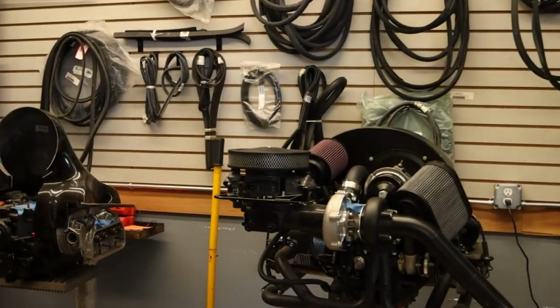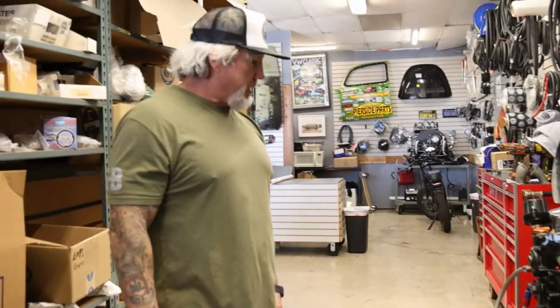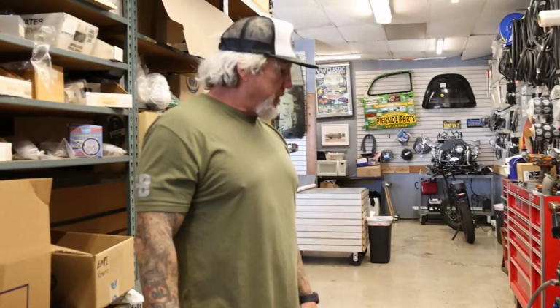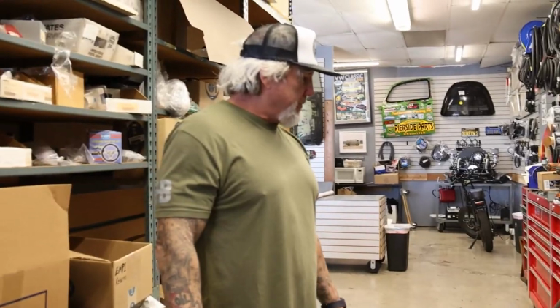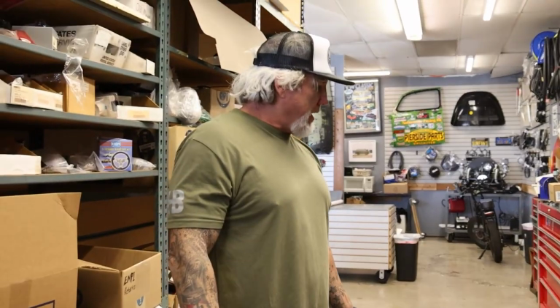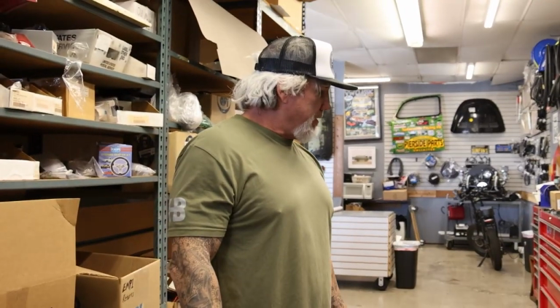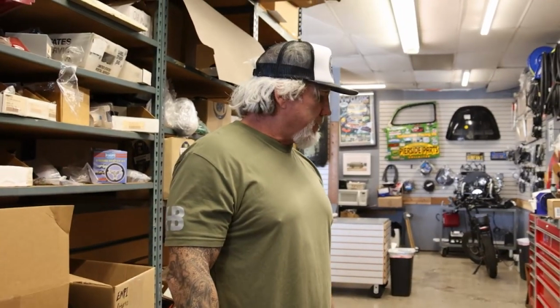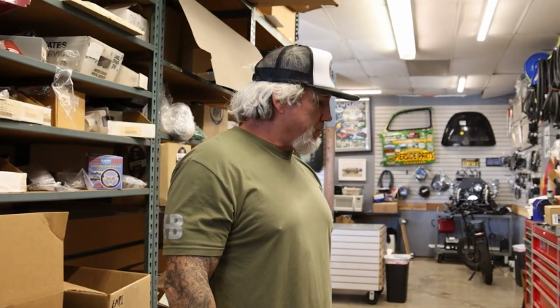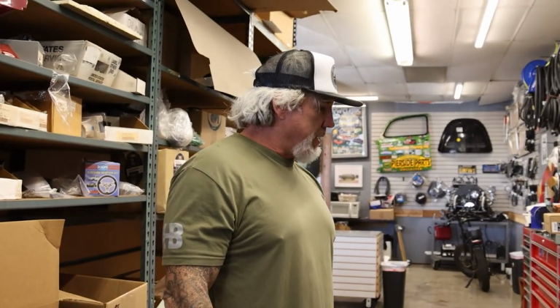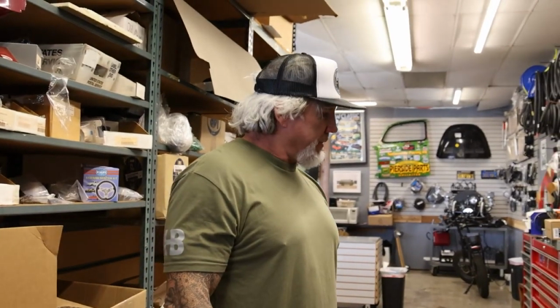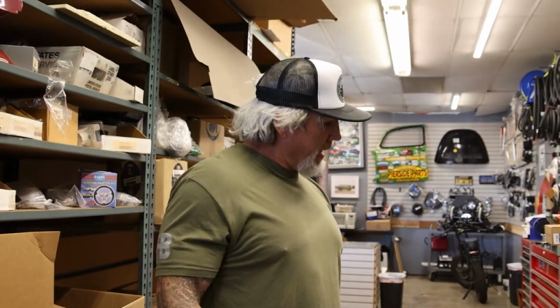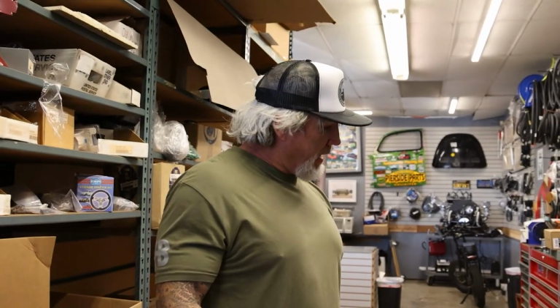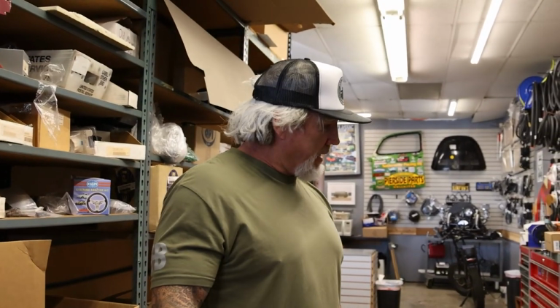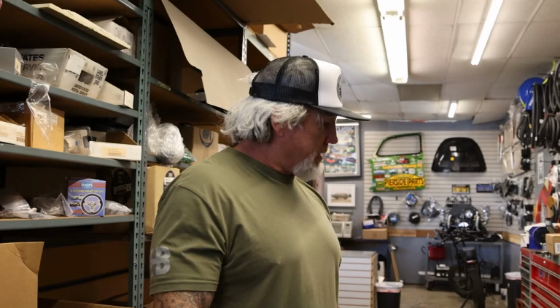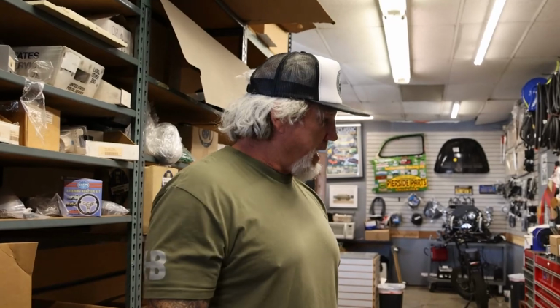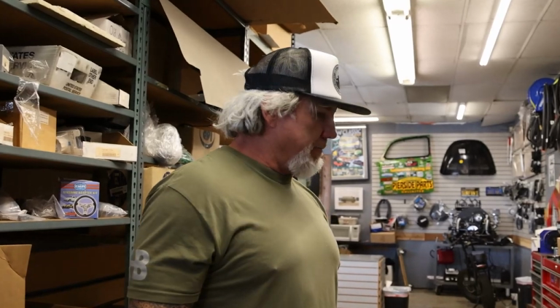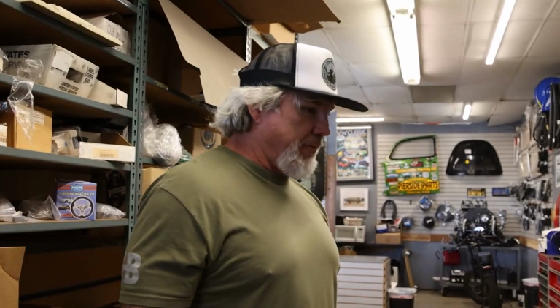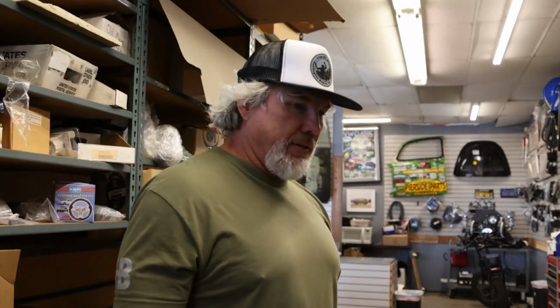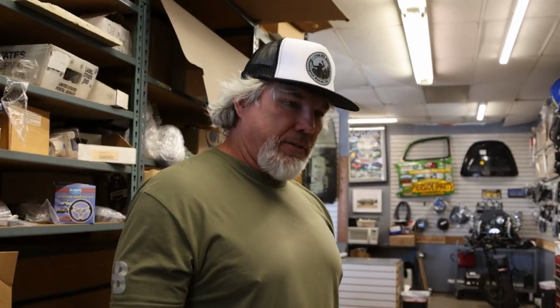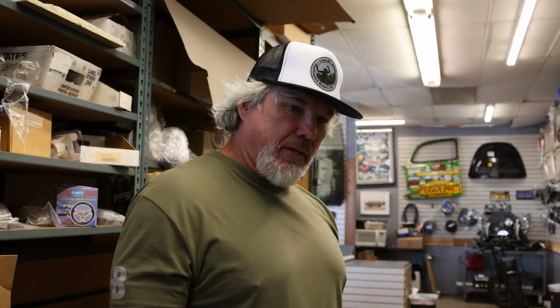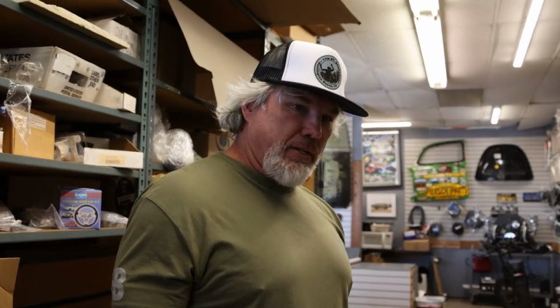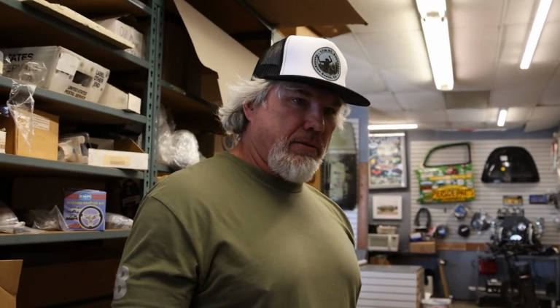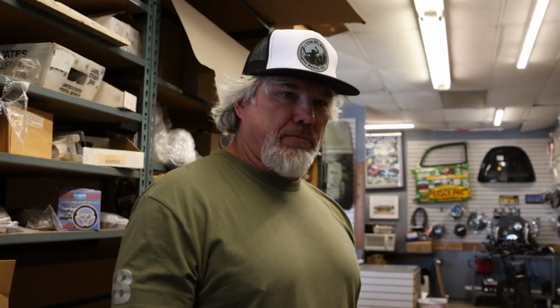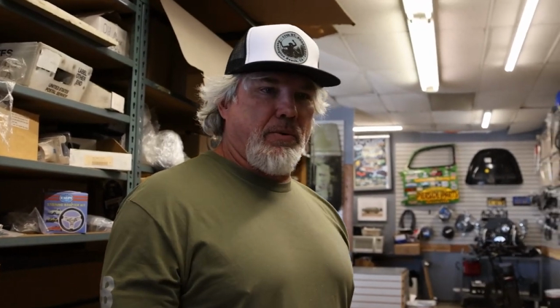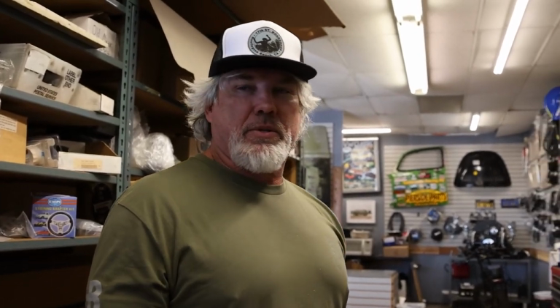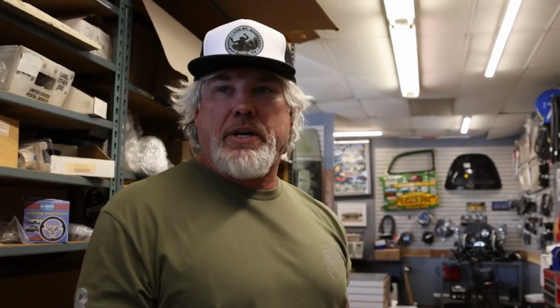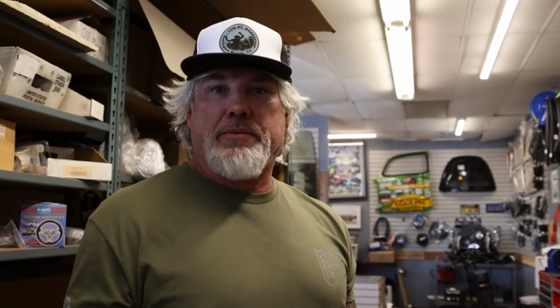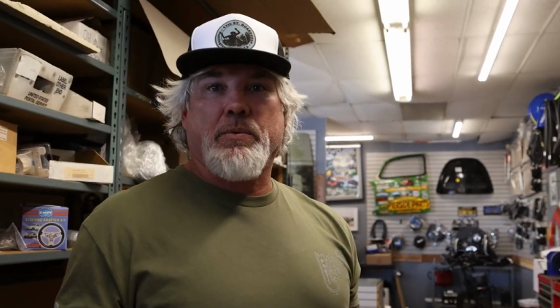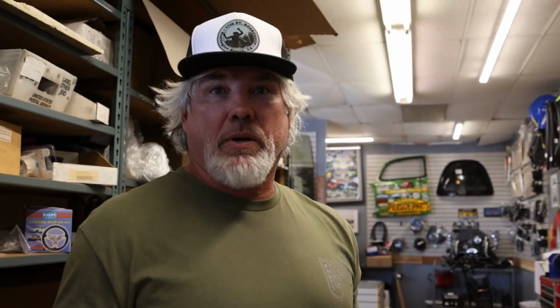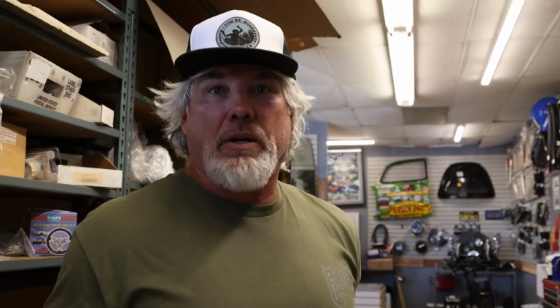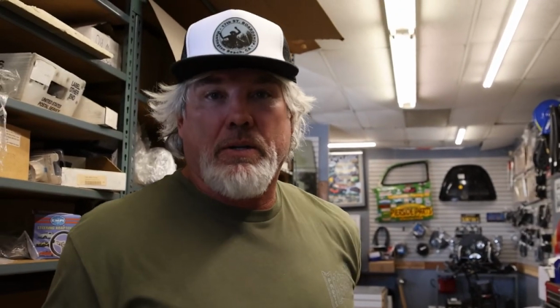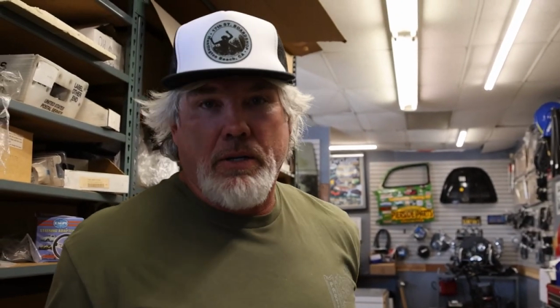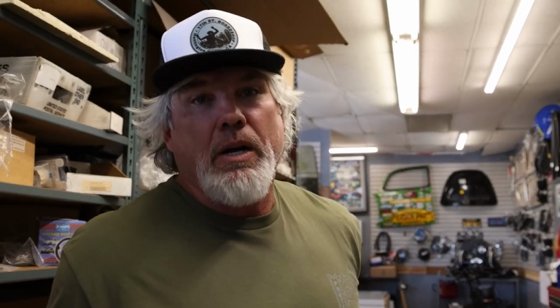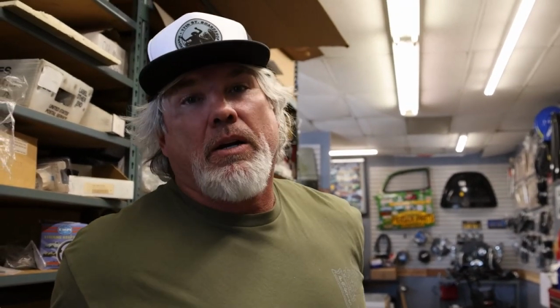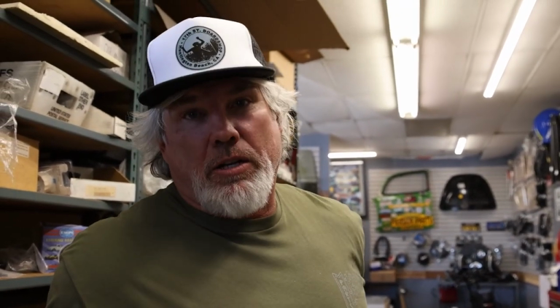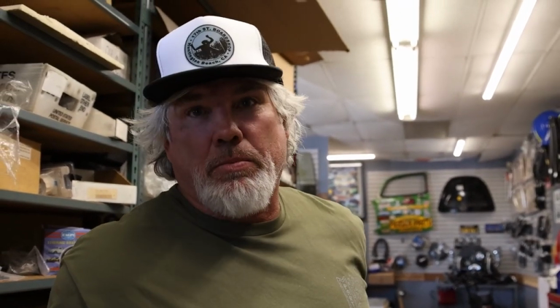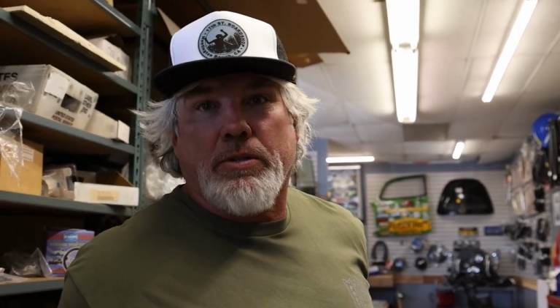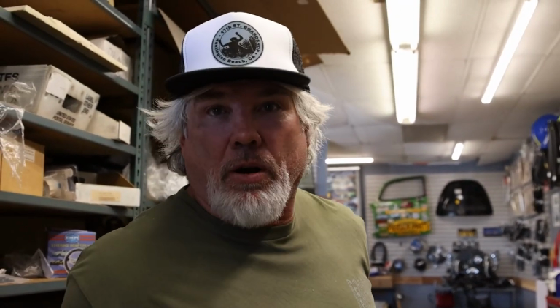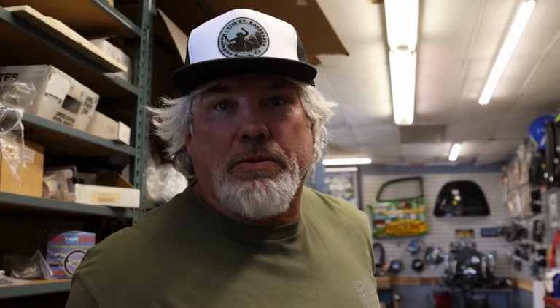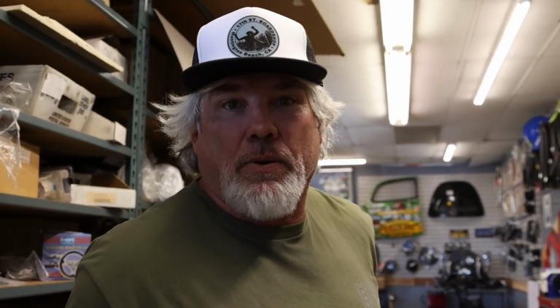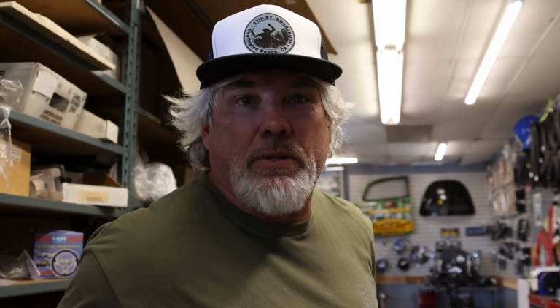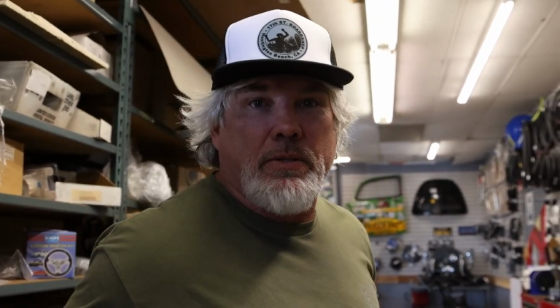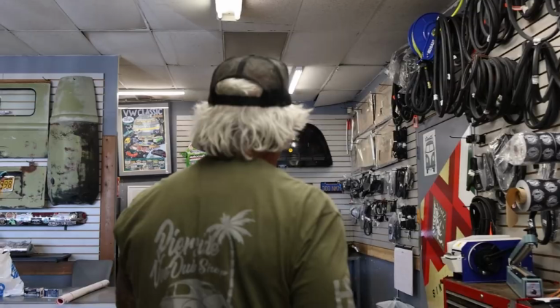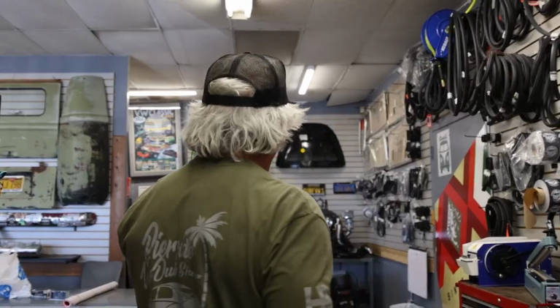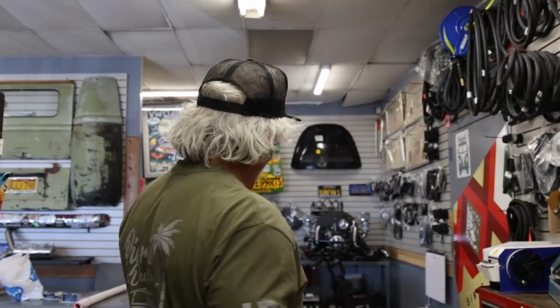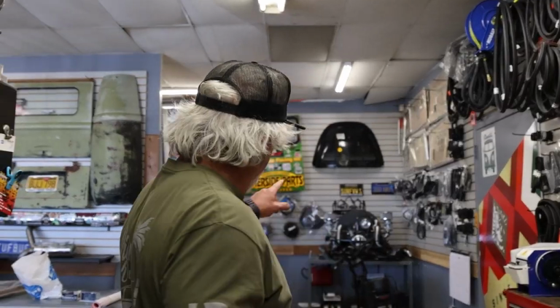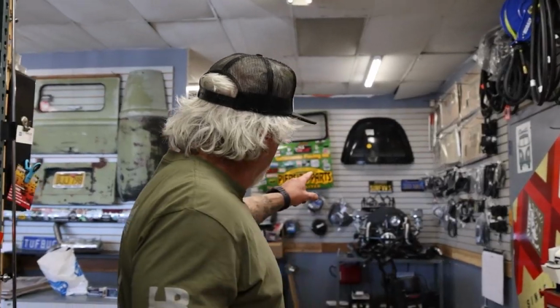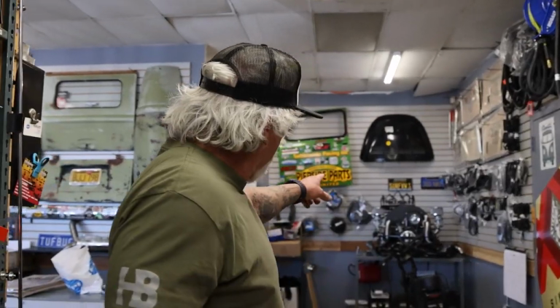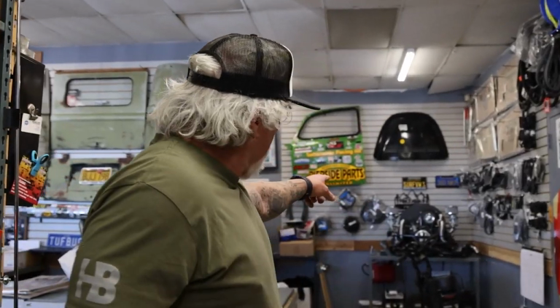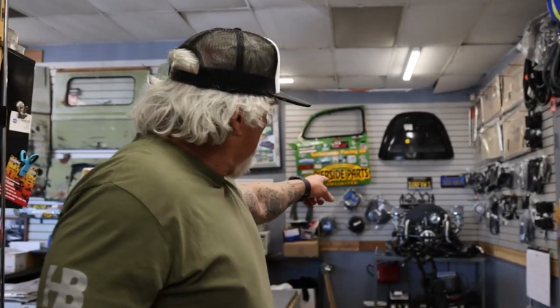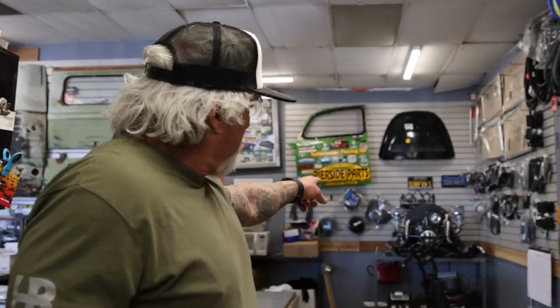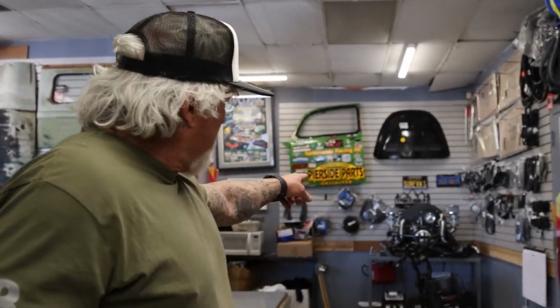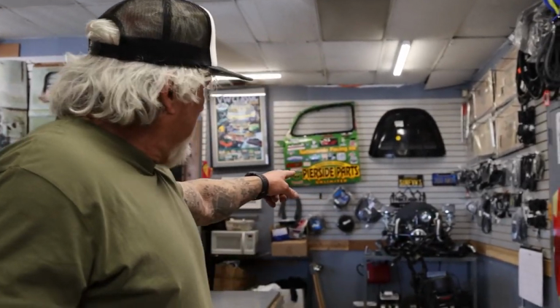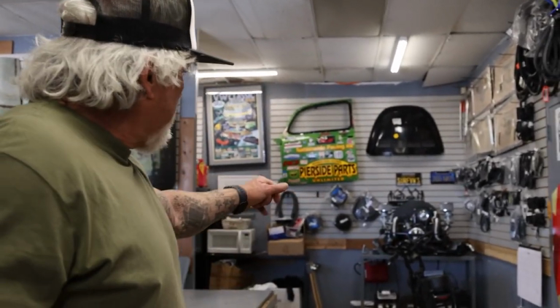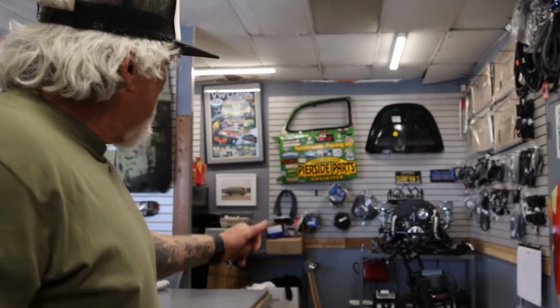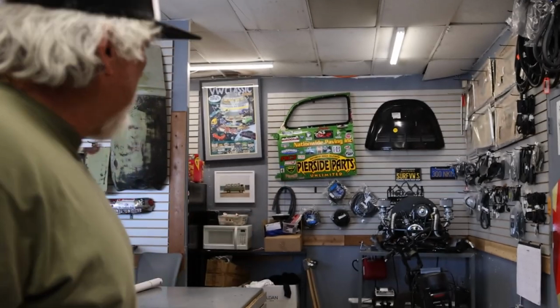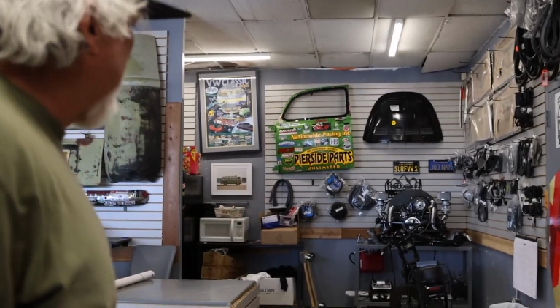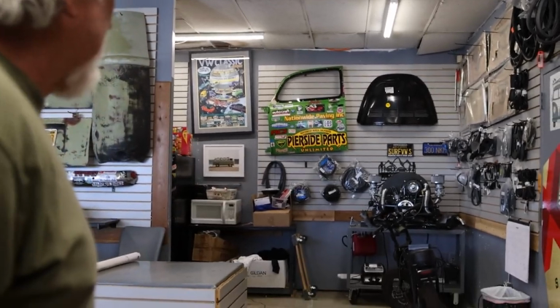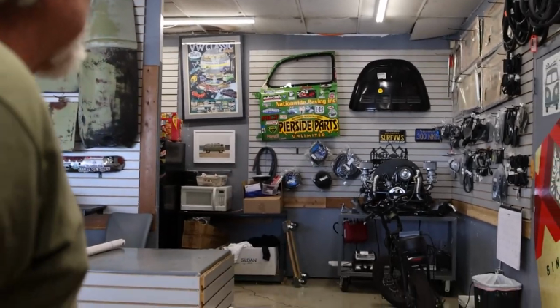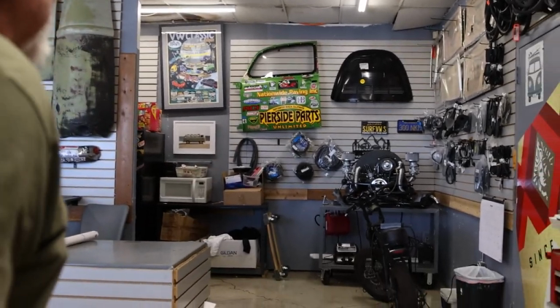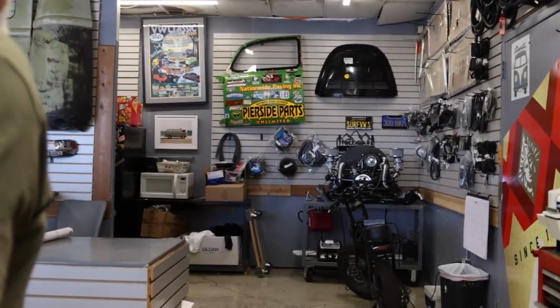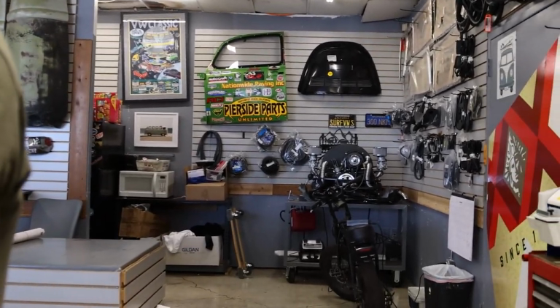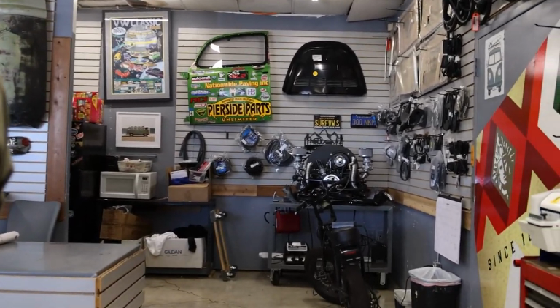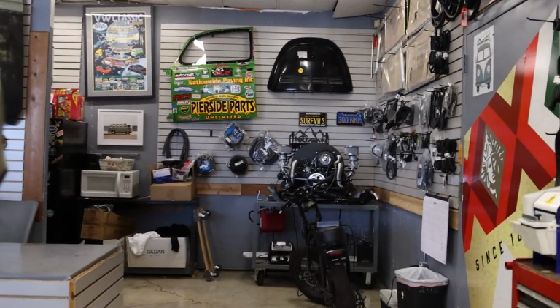This is my '75 project. I haven't finished it because unfortunately you have to work on customer's cars first. These are the things we're putting together for a customer.